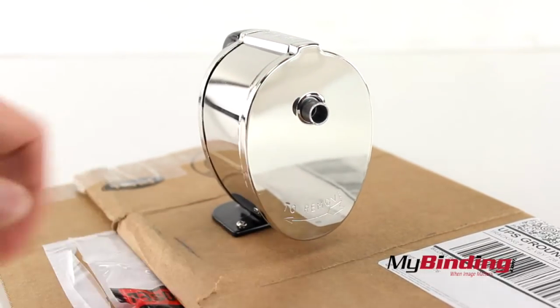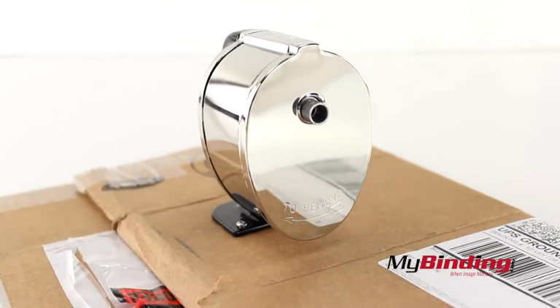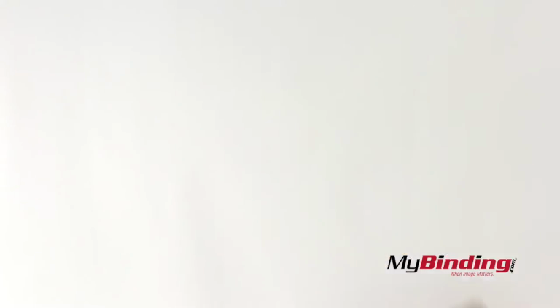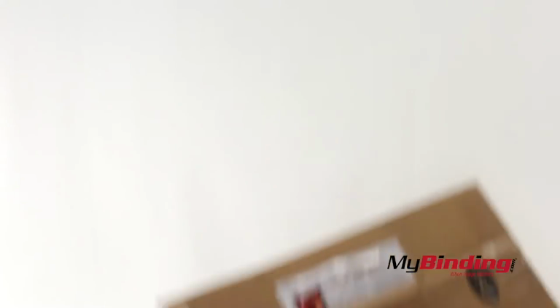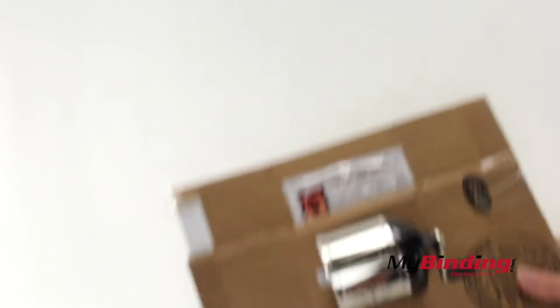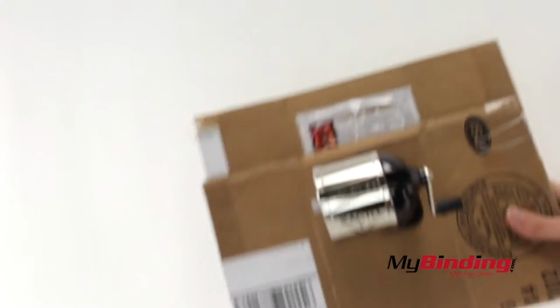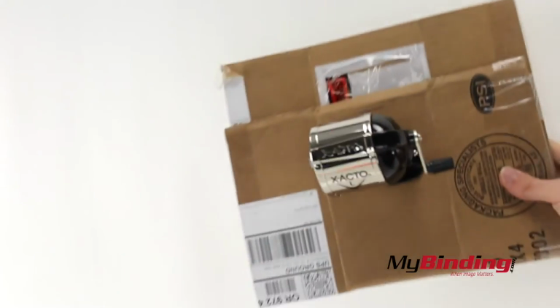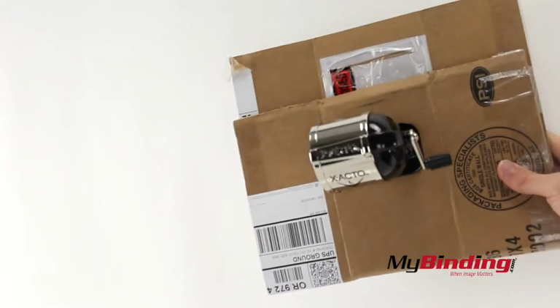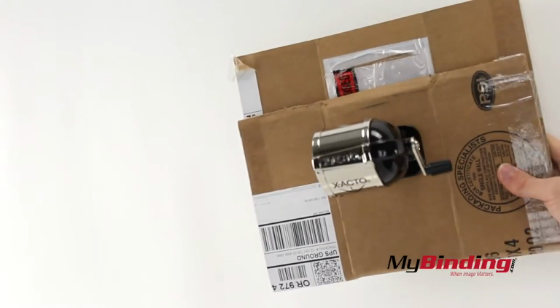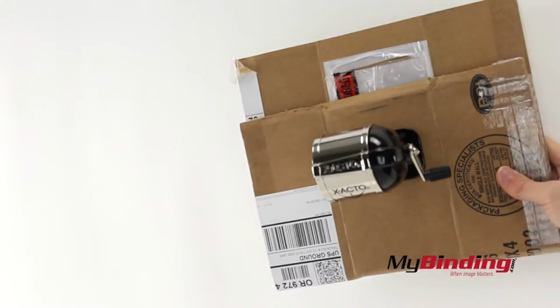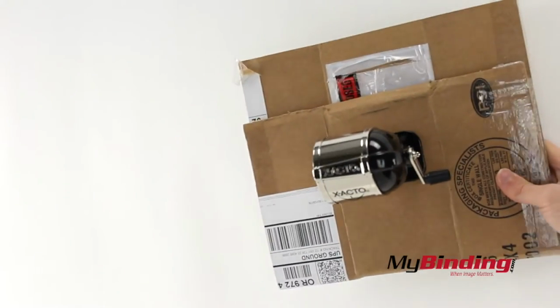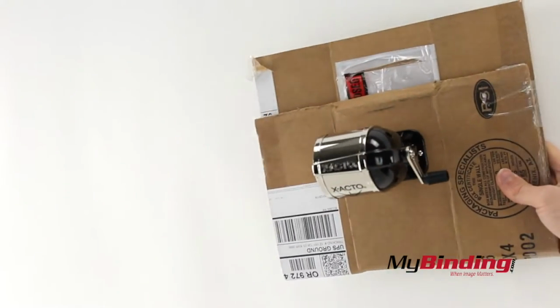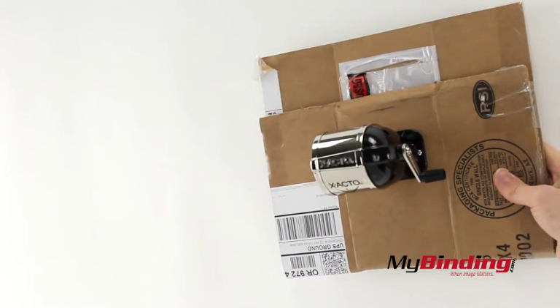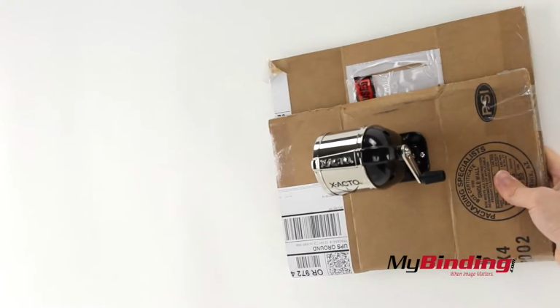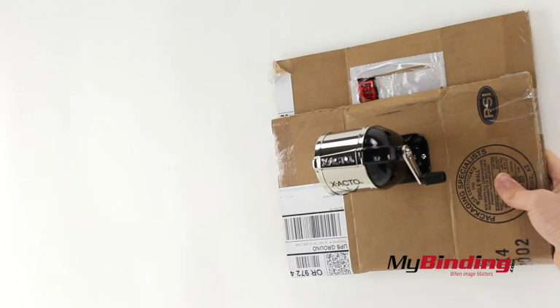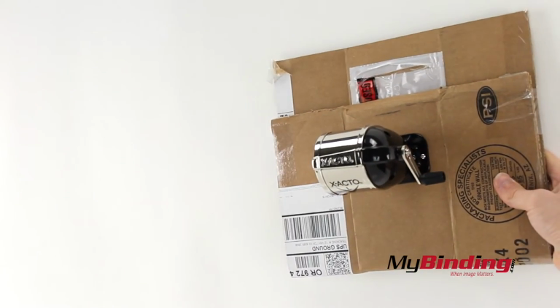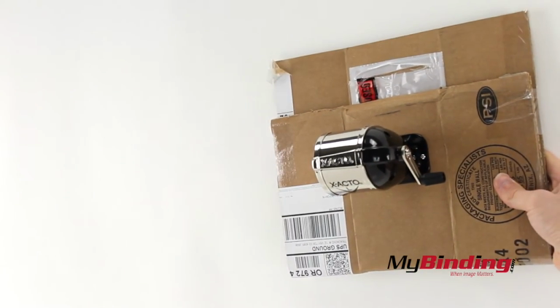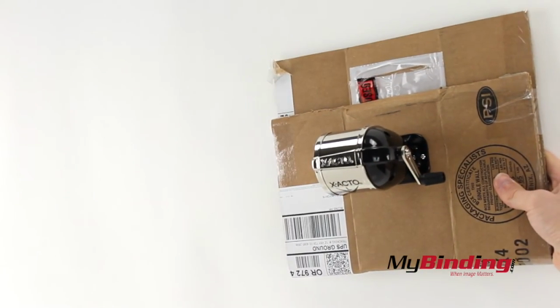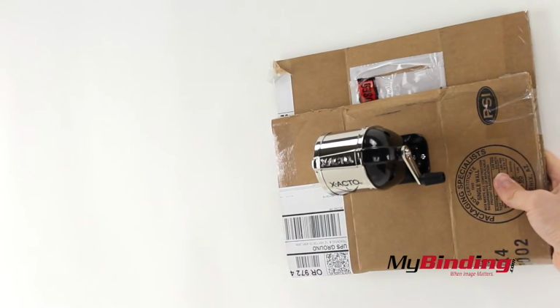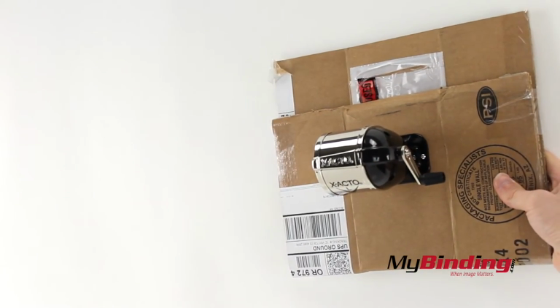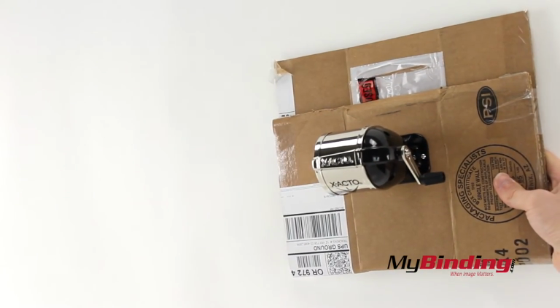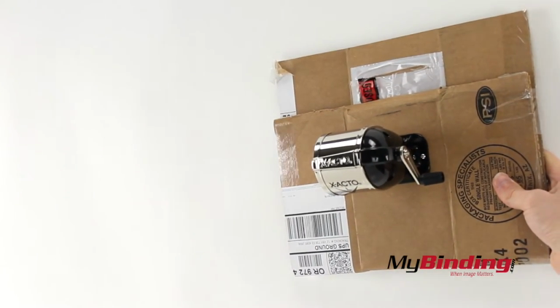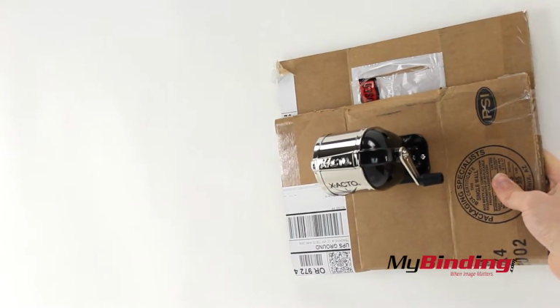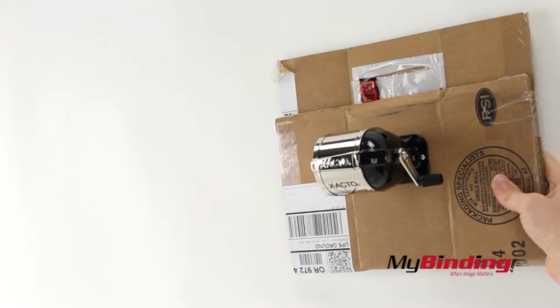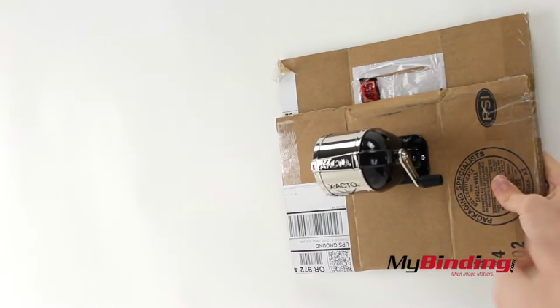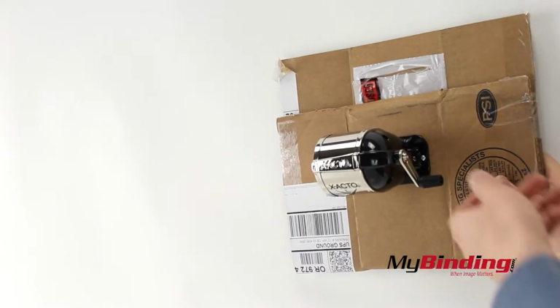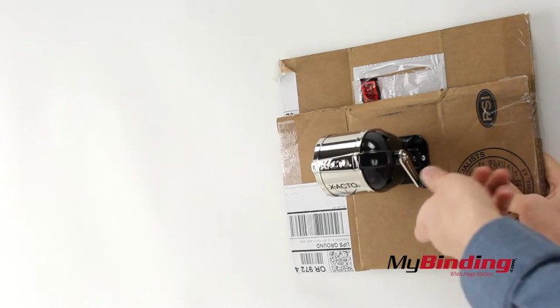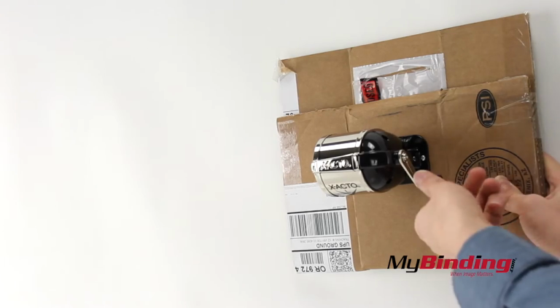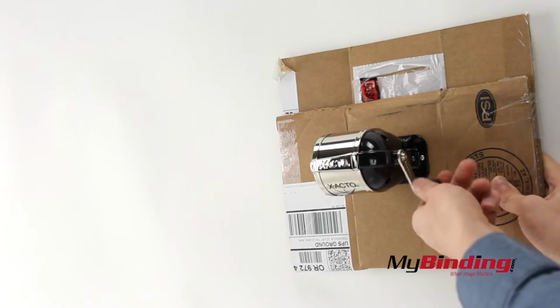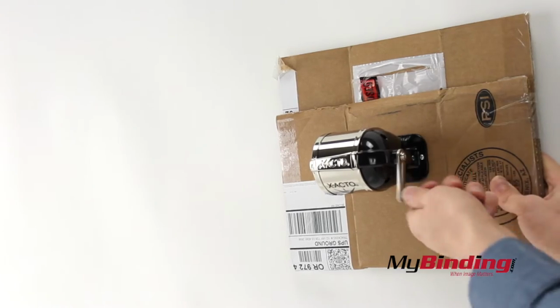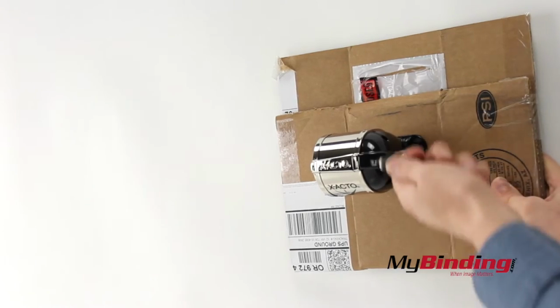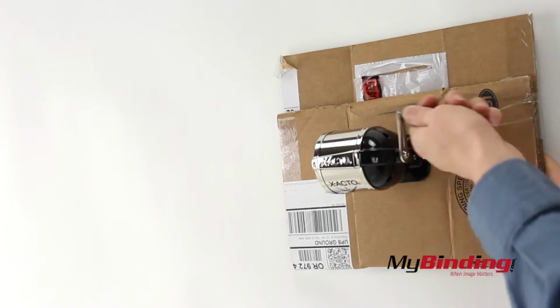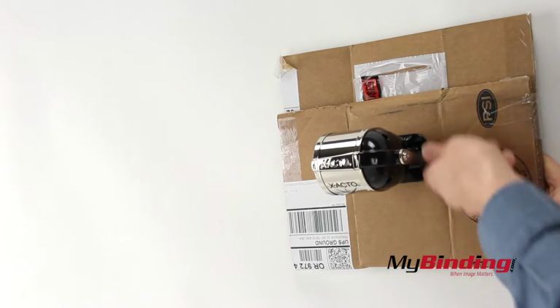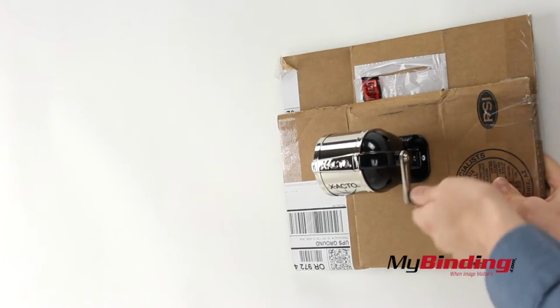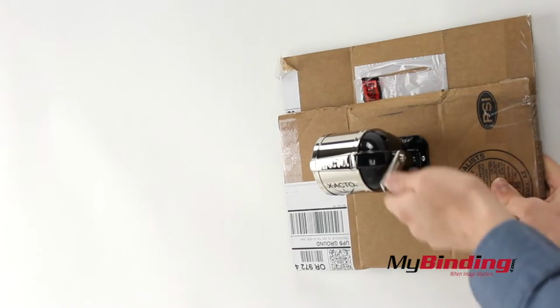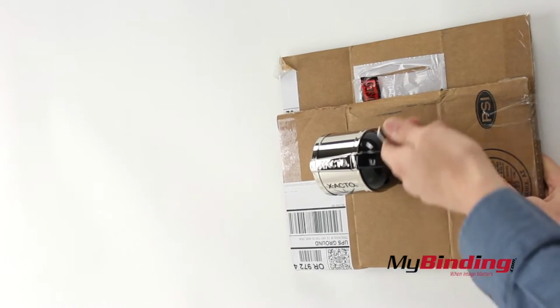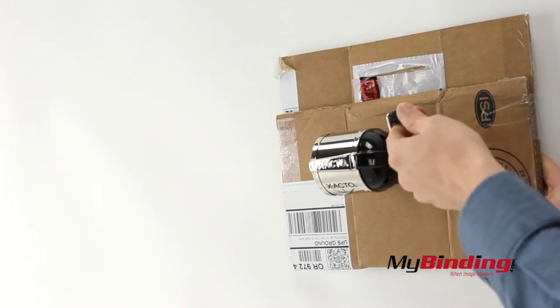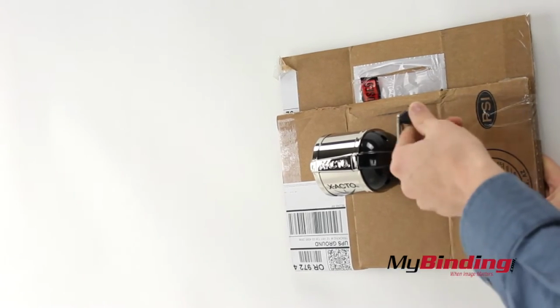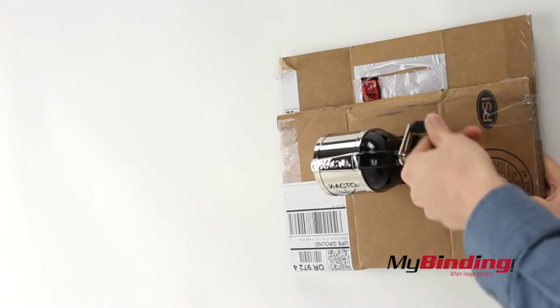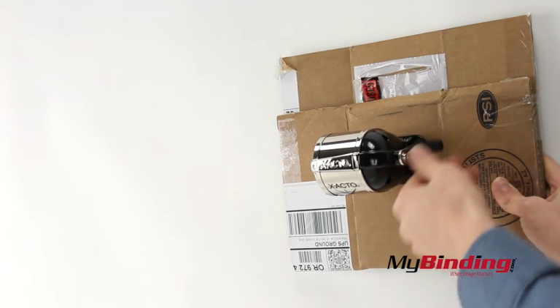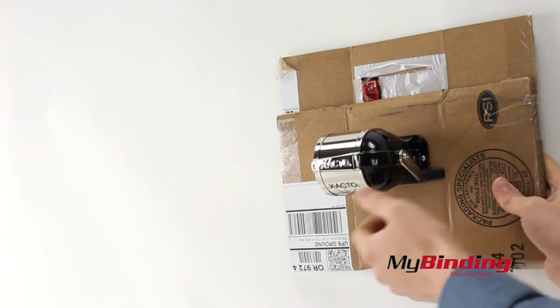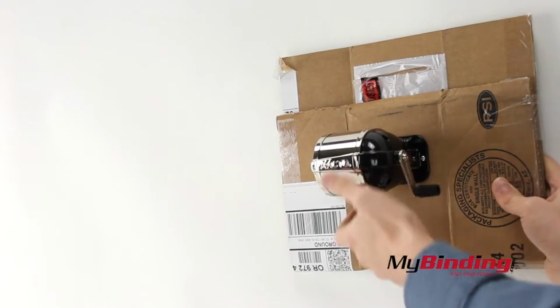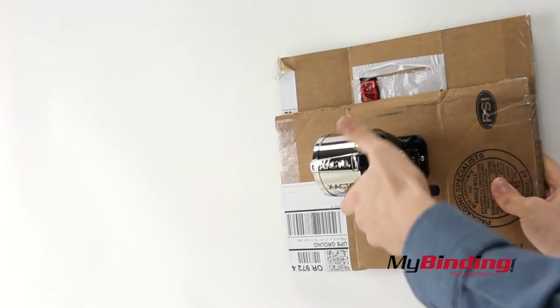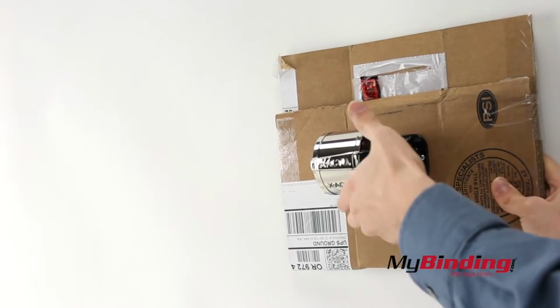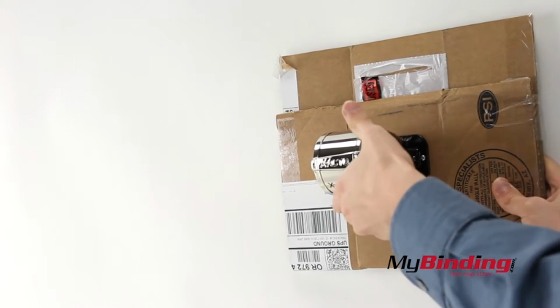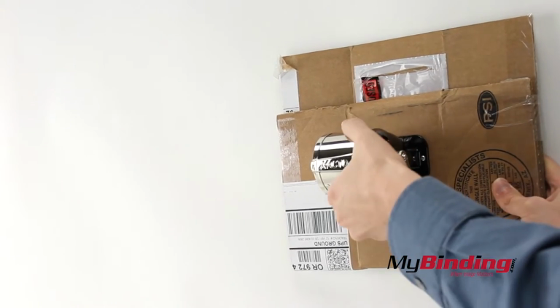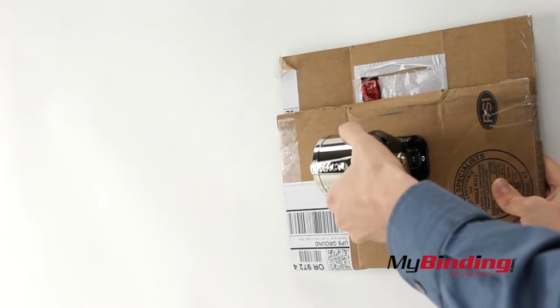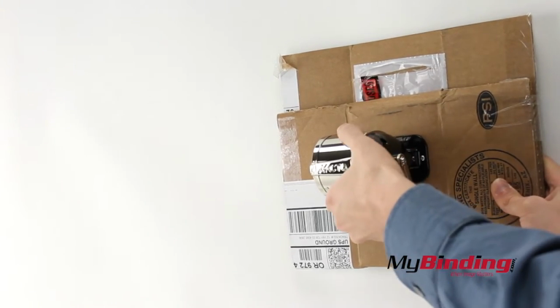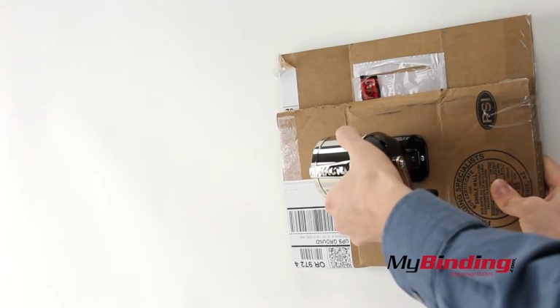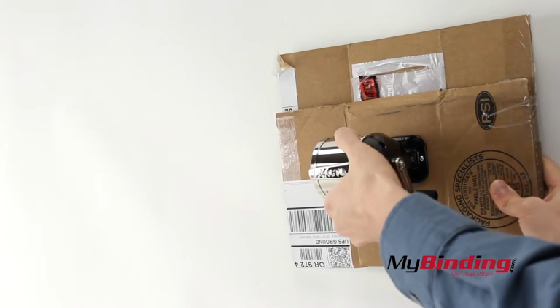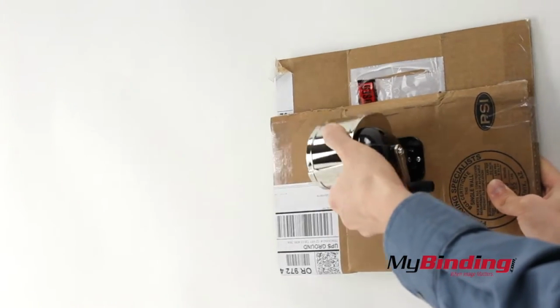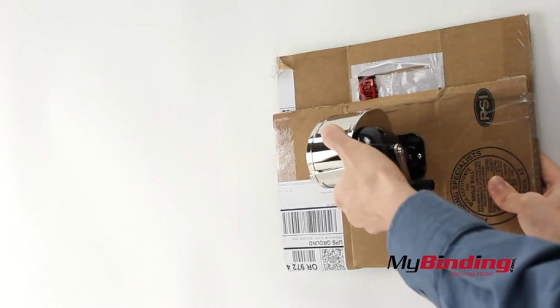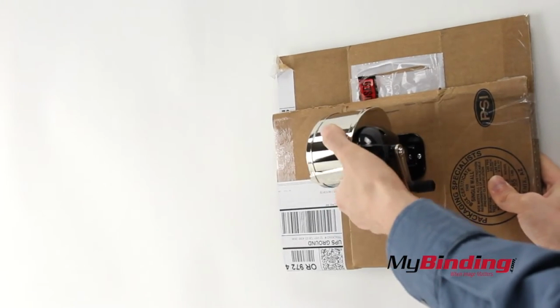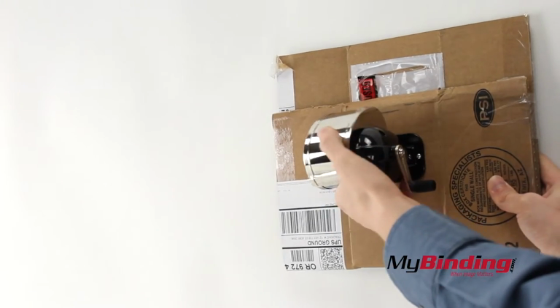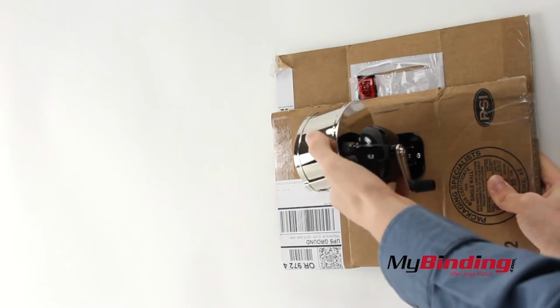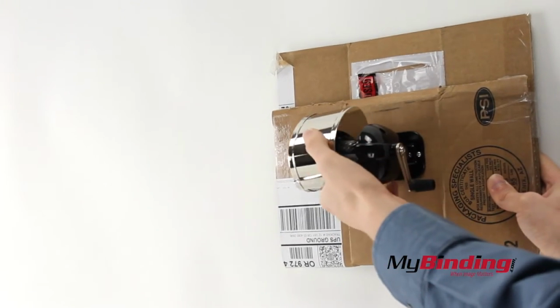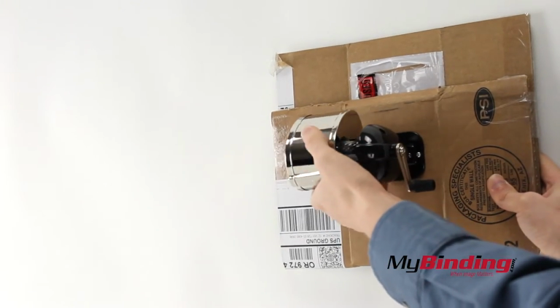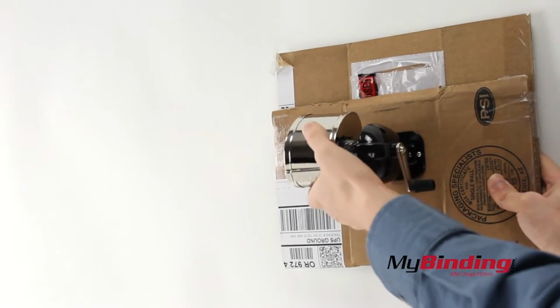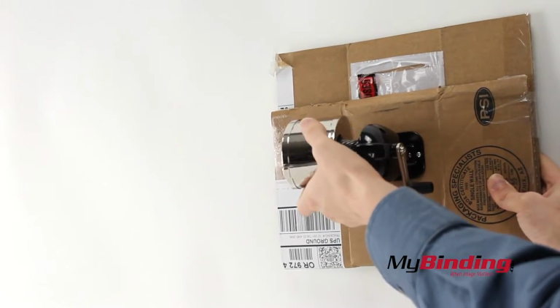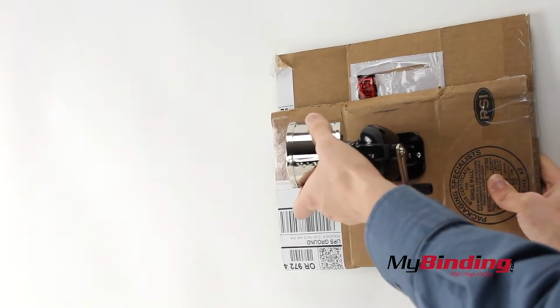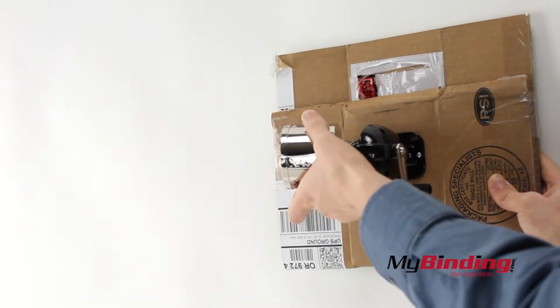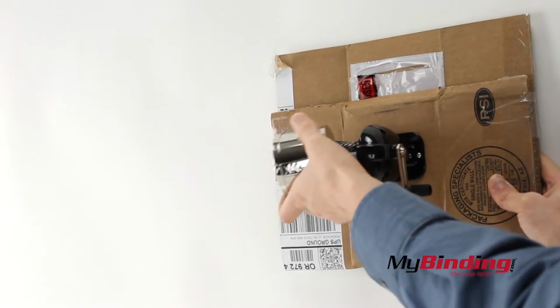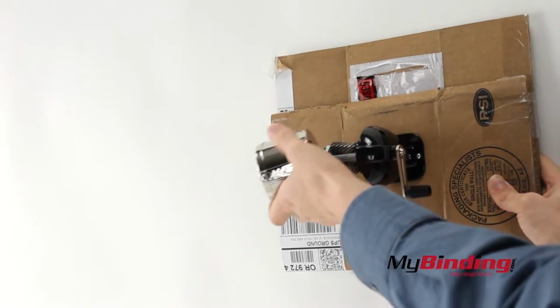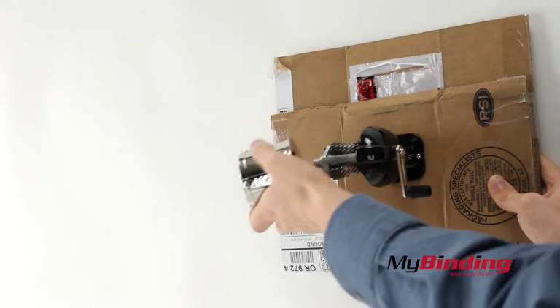You can easily apply it to a wall as well, but better yet you can attach the shavings receptacle properly to catch the most trimmings.